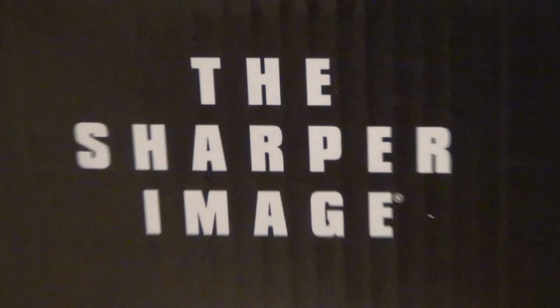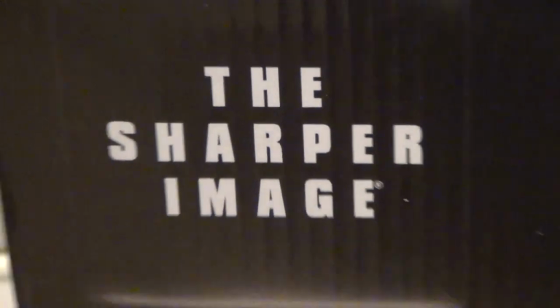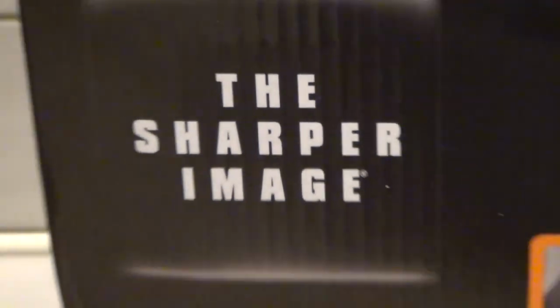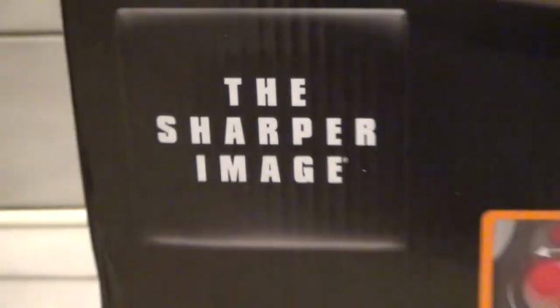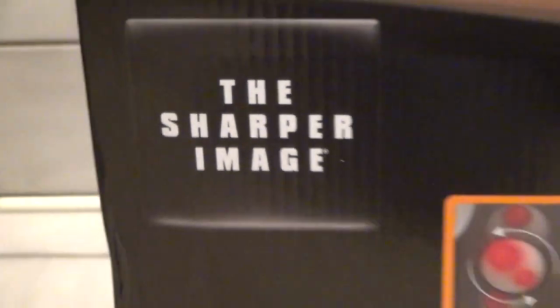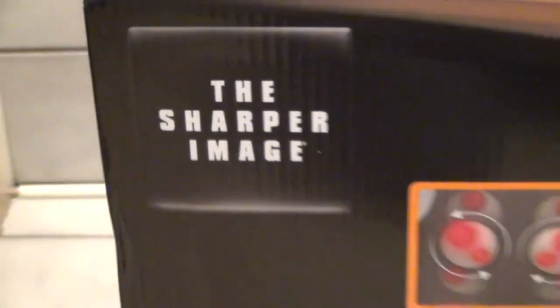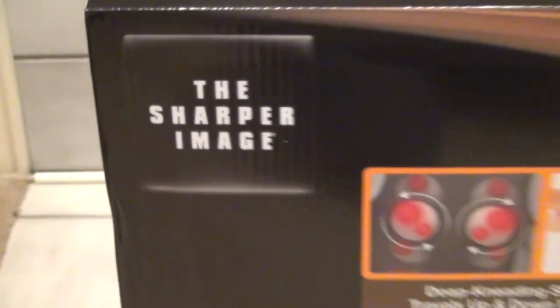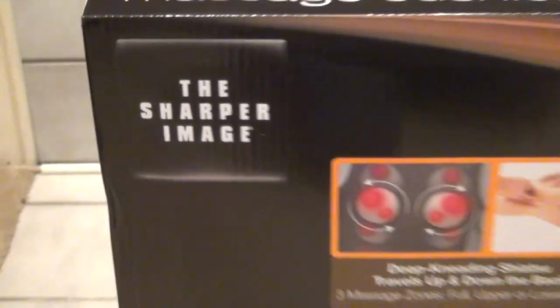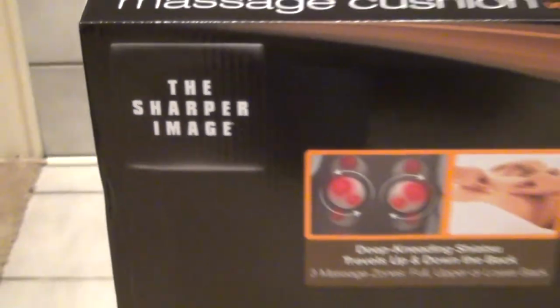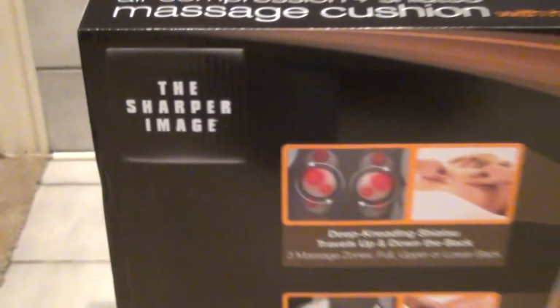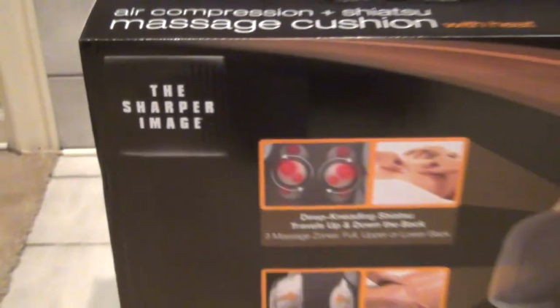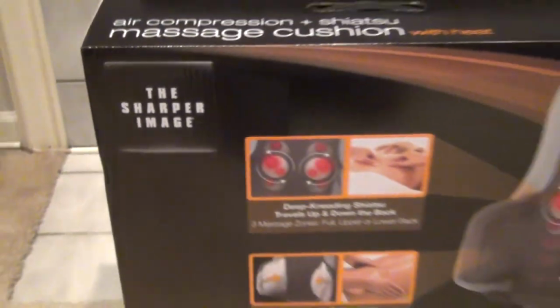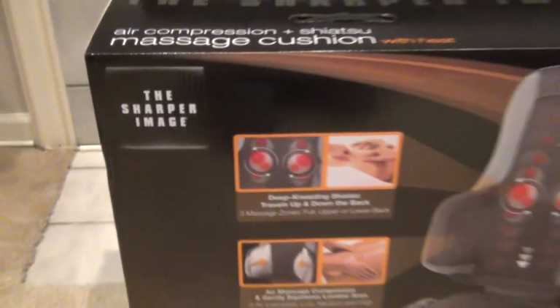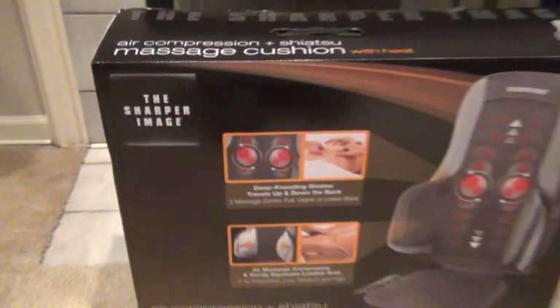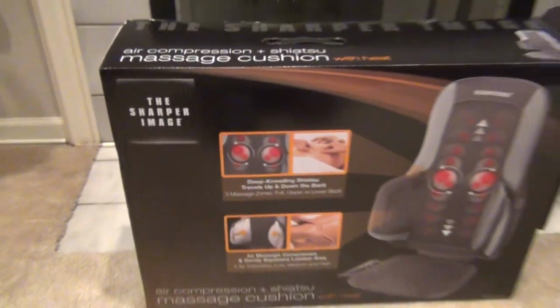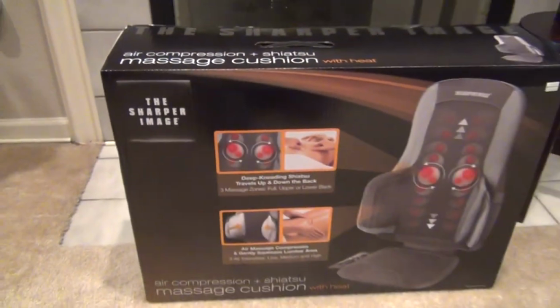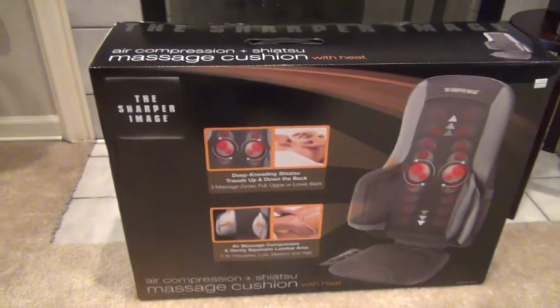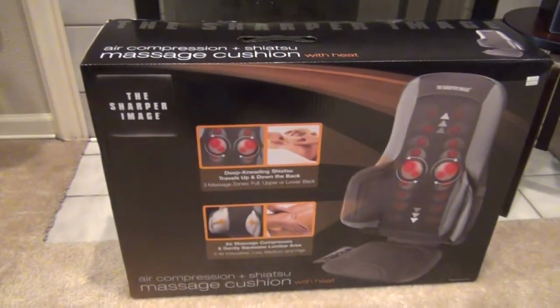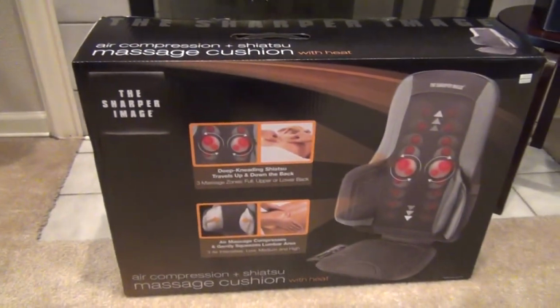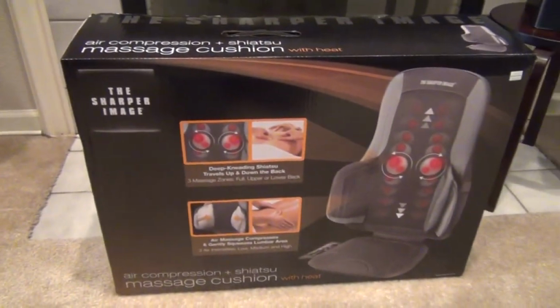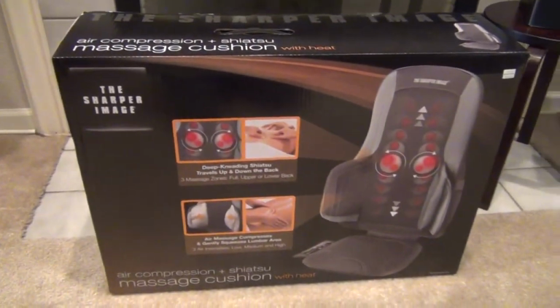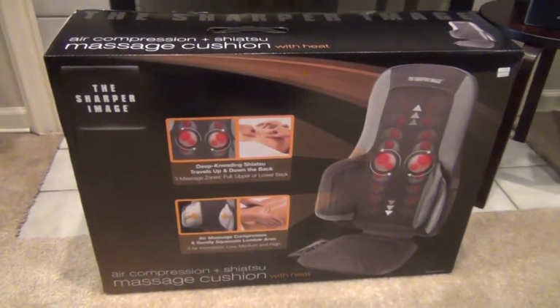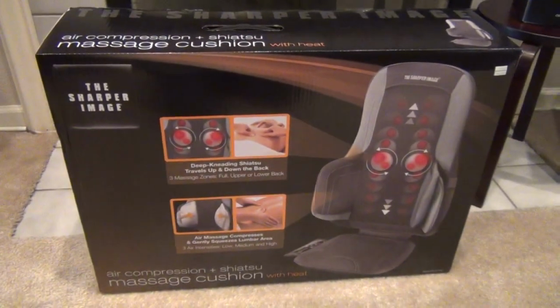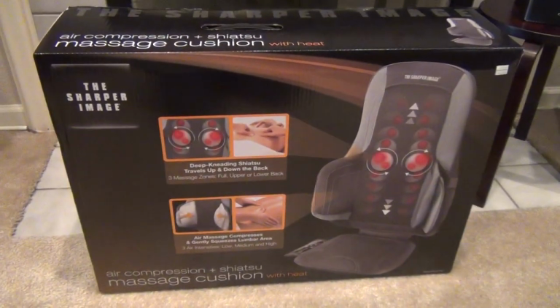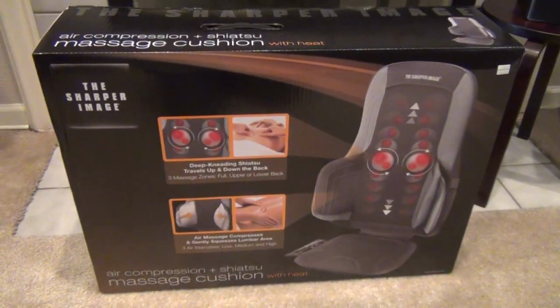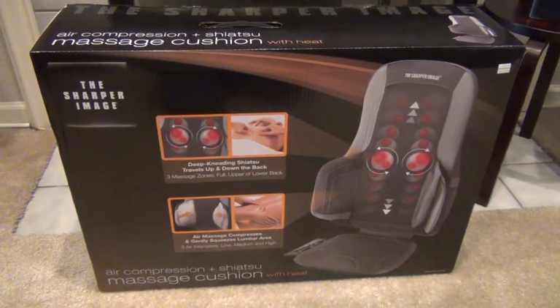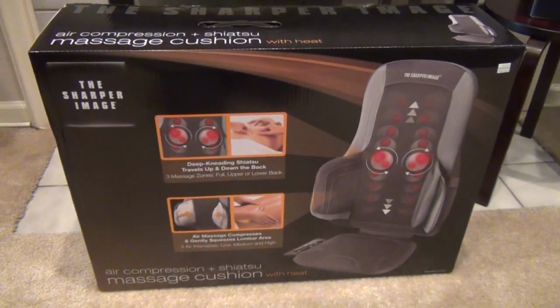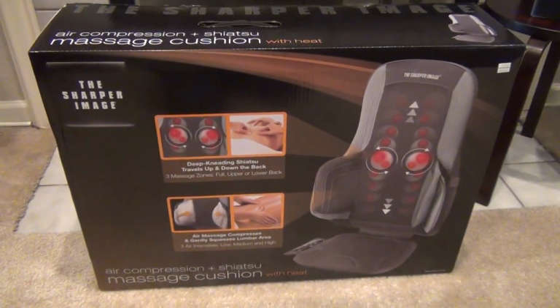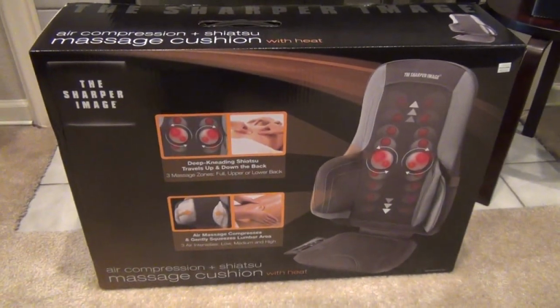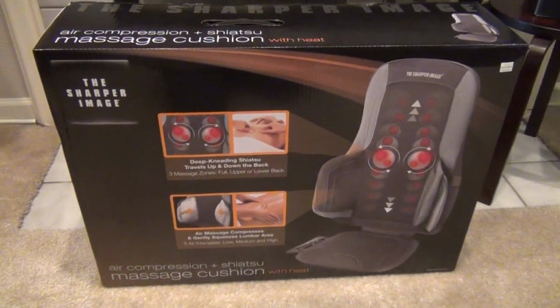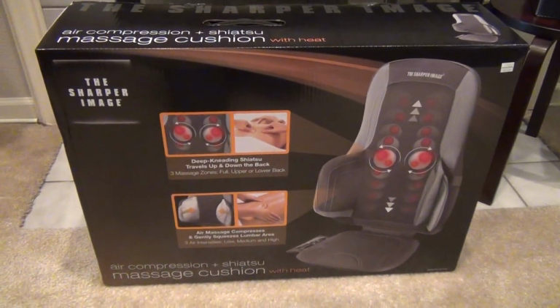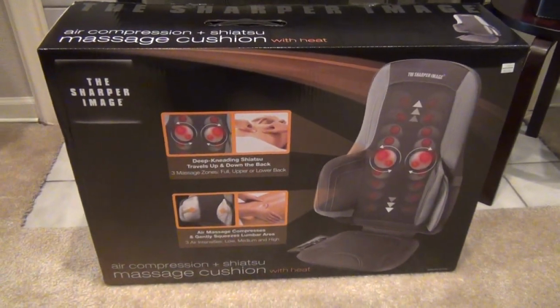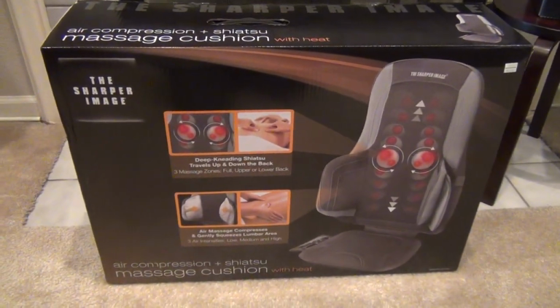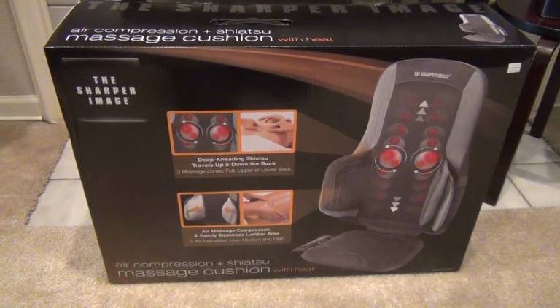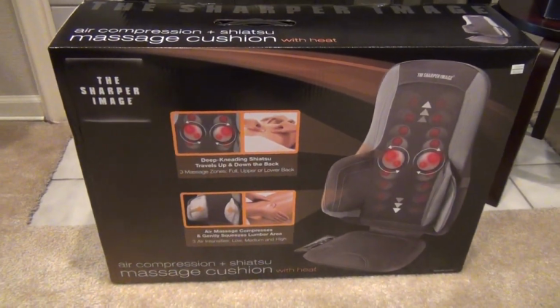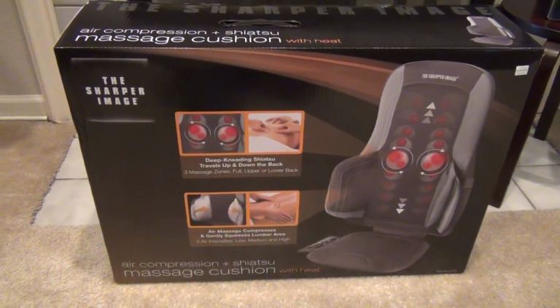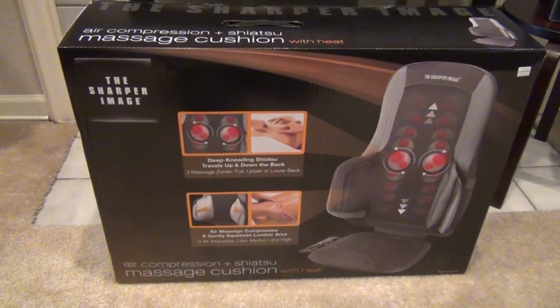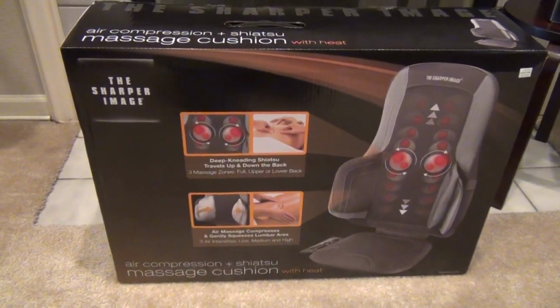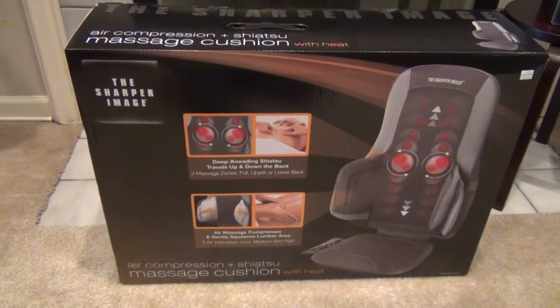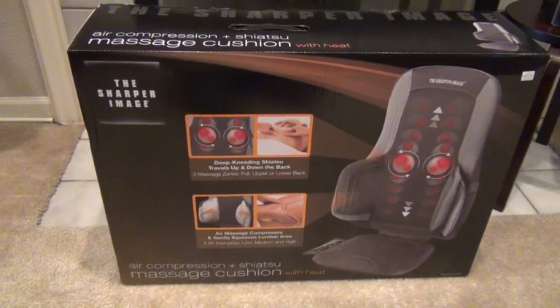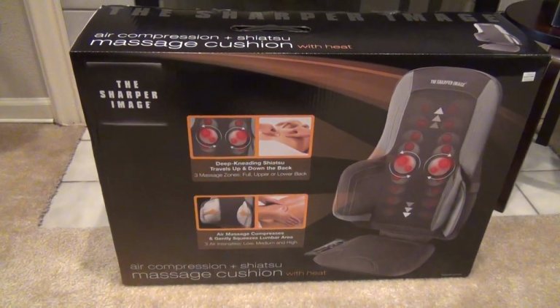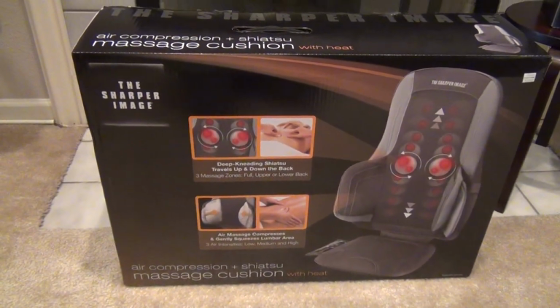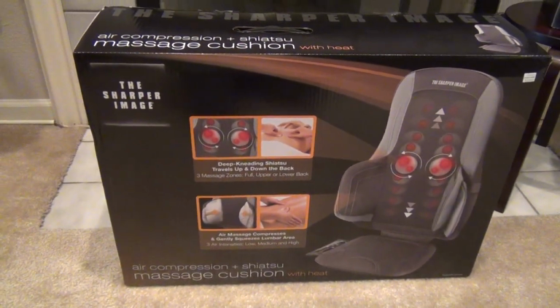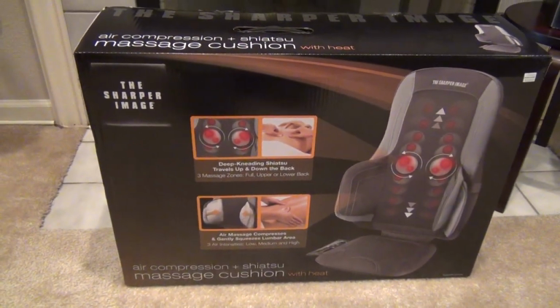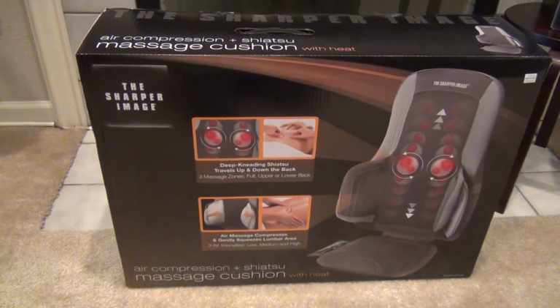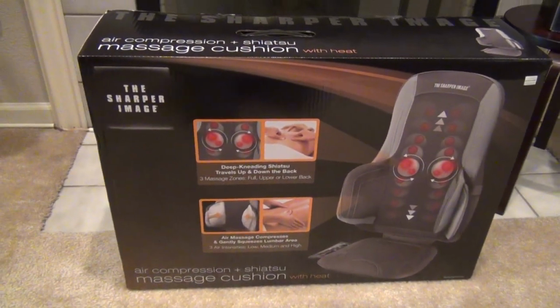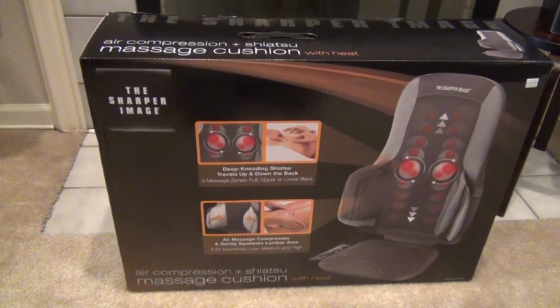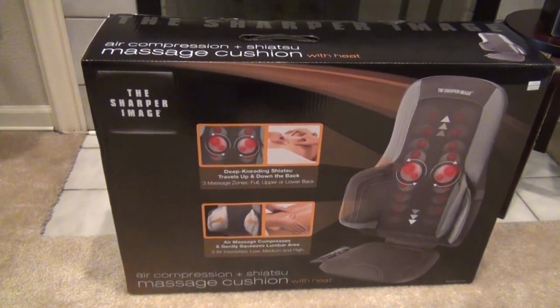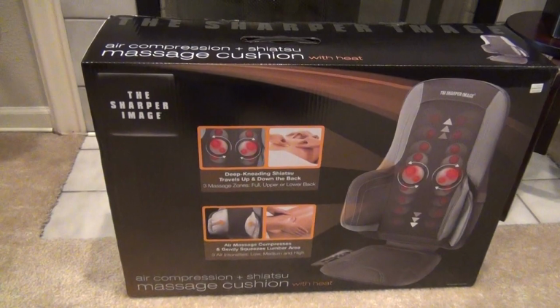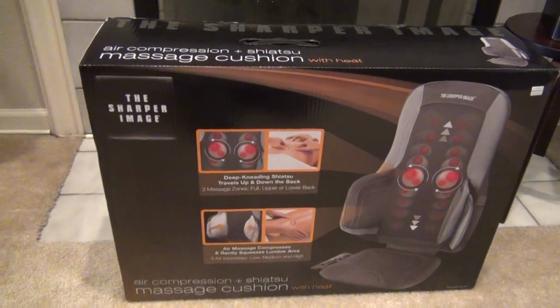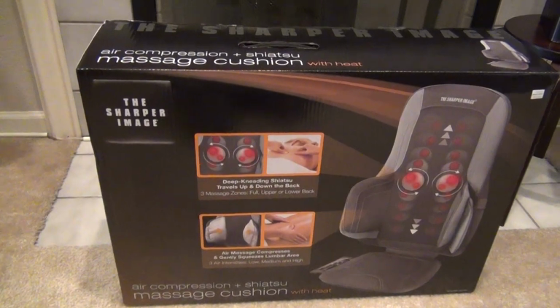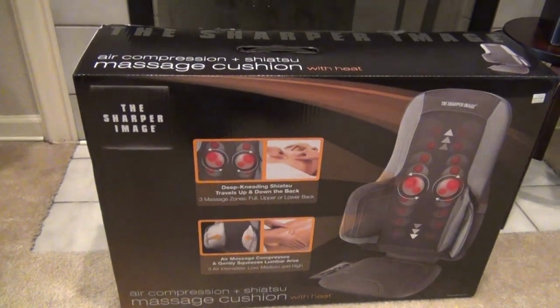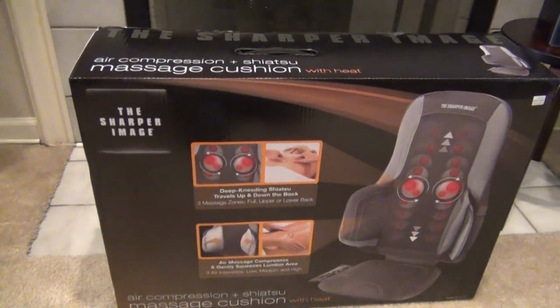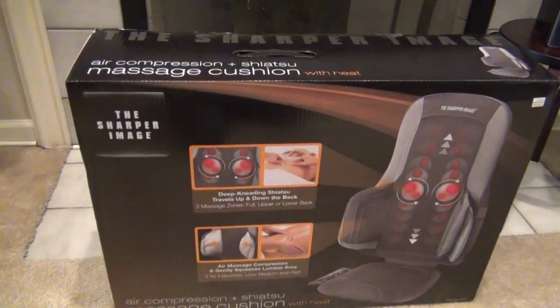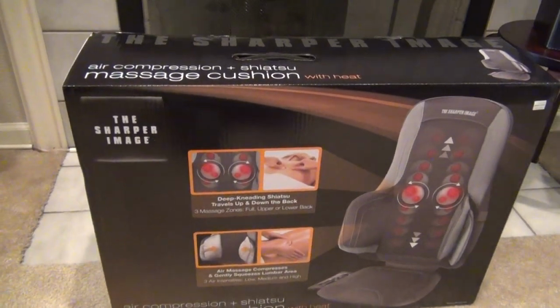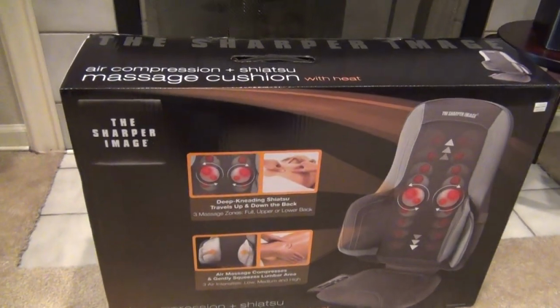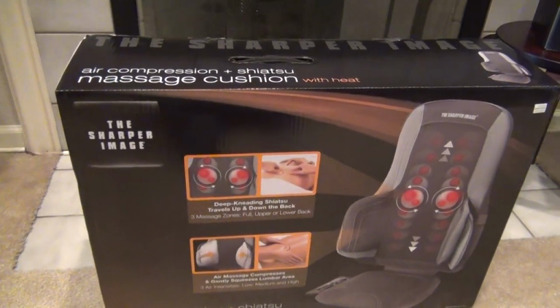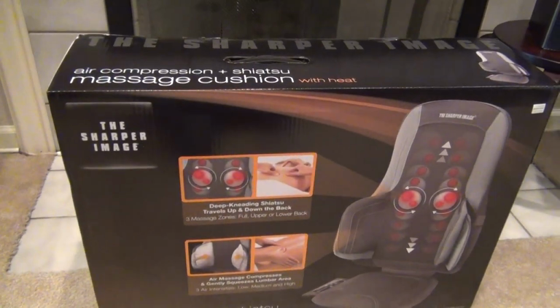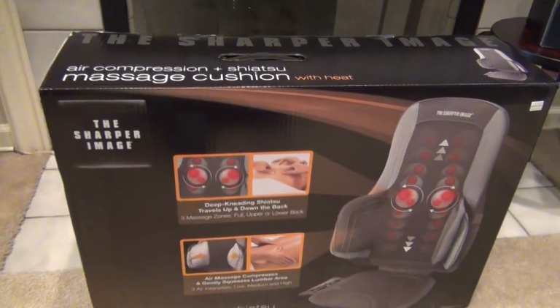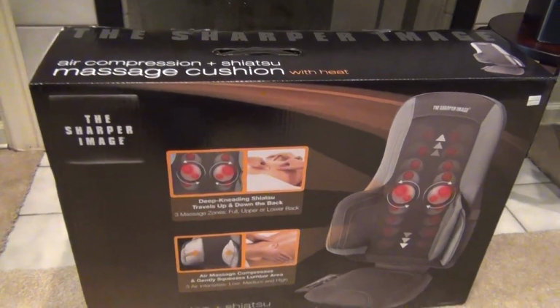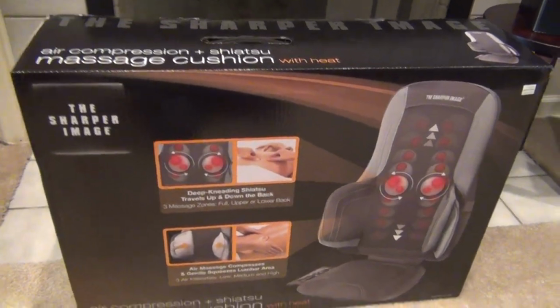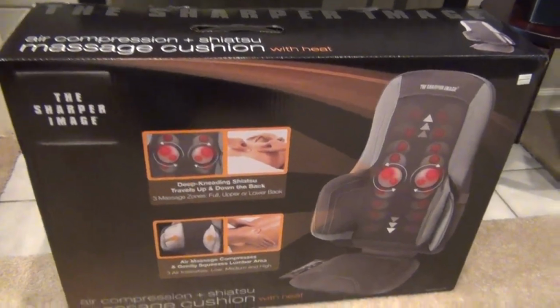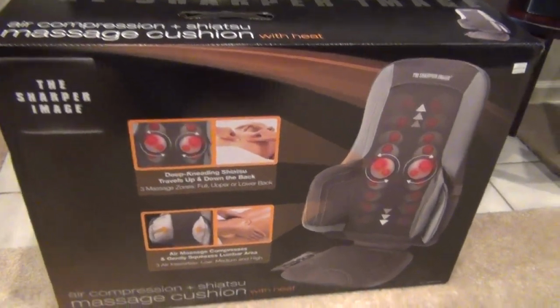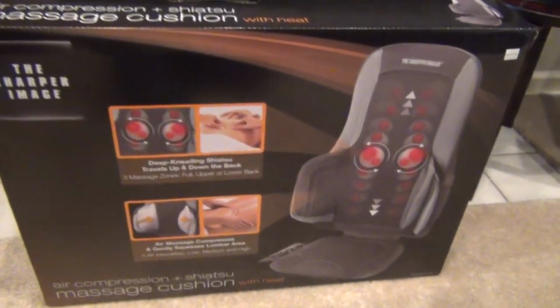Hello, this is a review of the Sharper Image Massage Cushion with air compression, shiatsu massage, and heat.